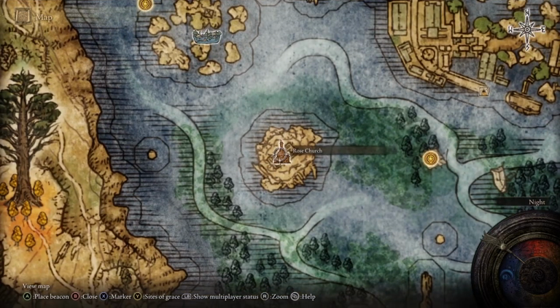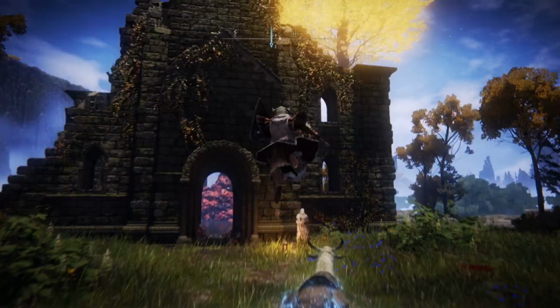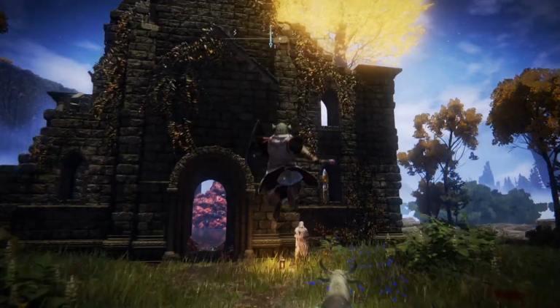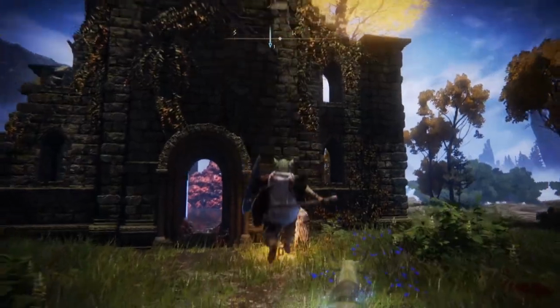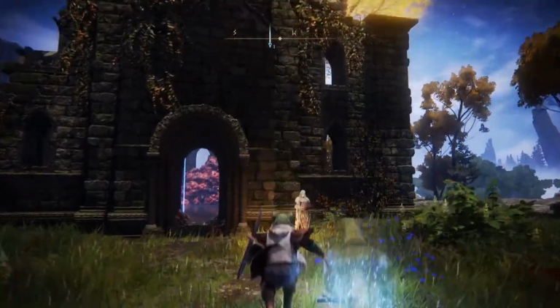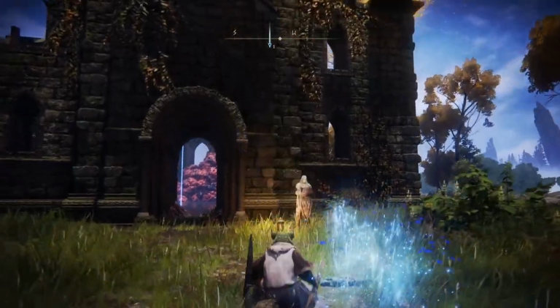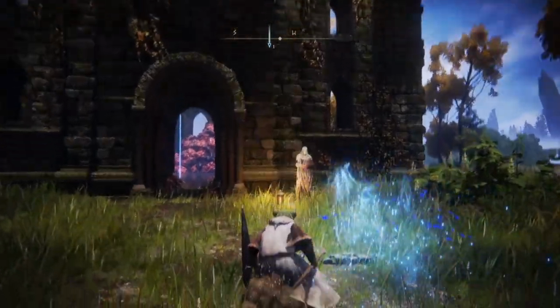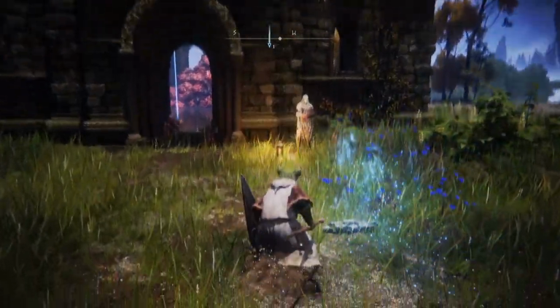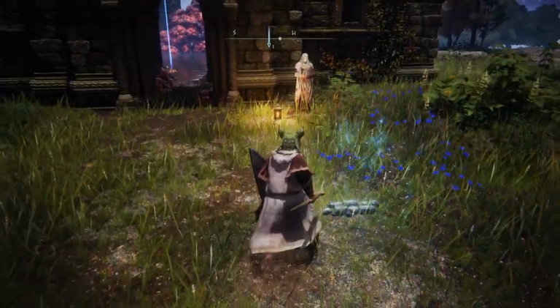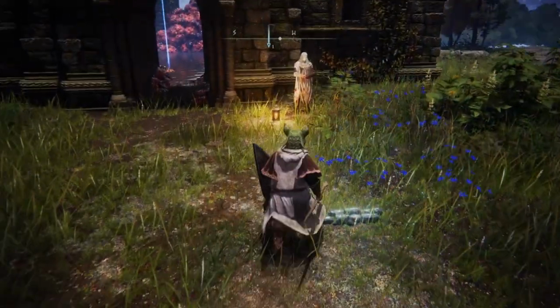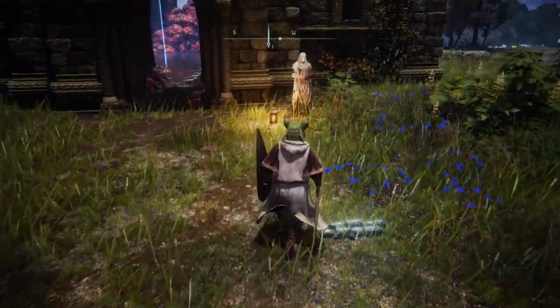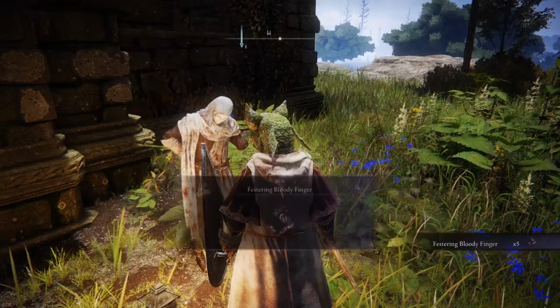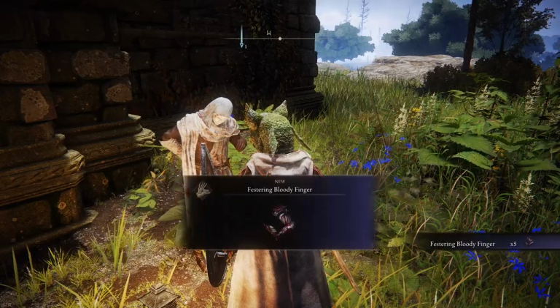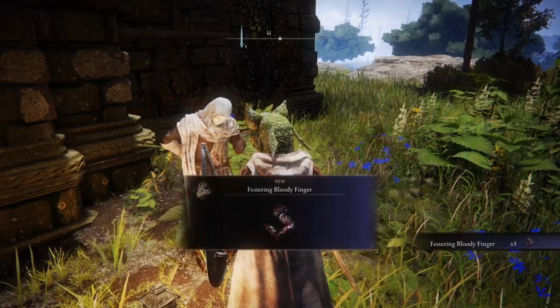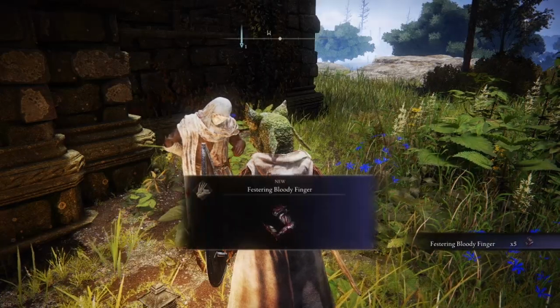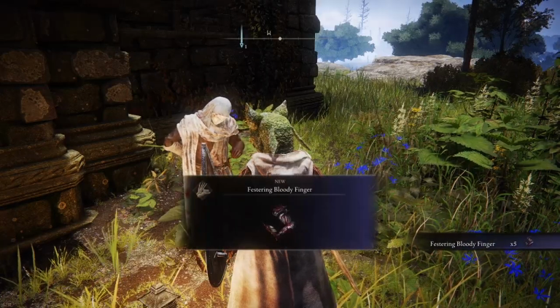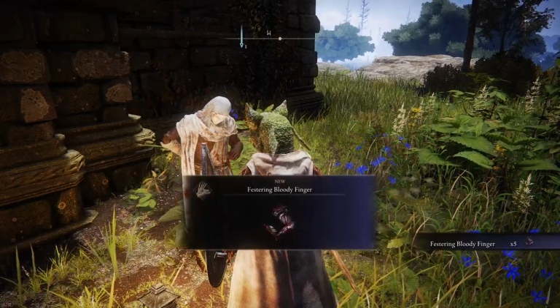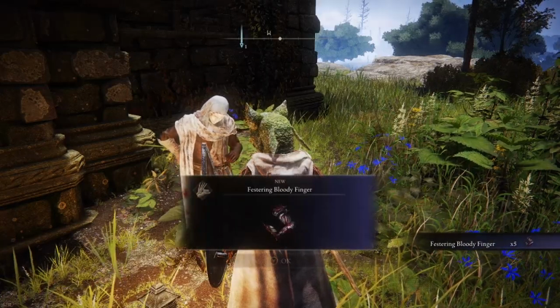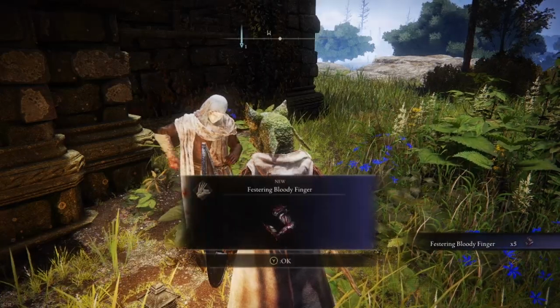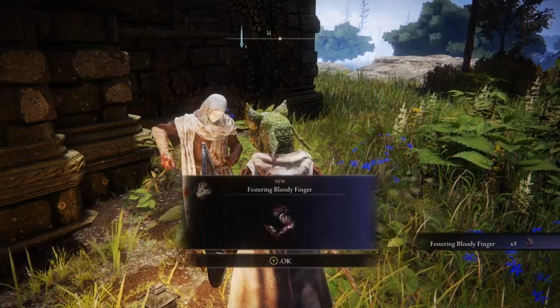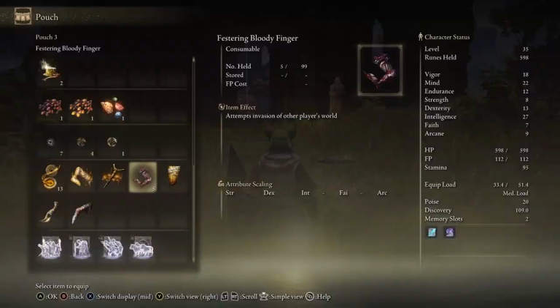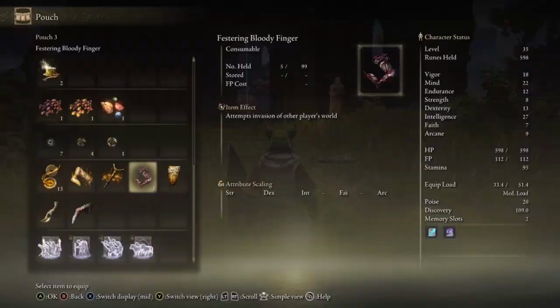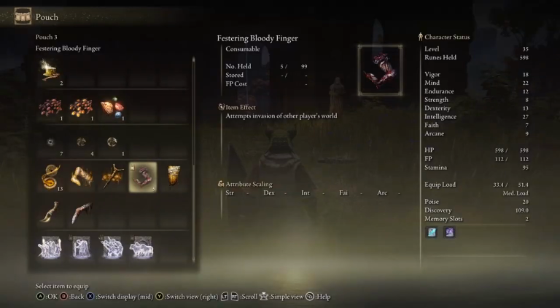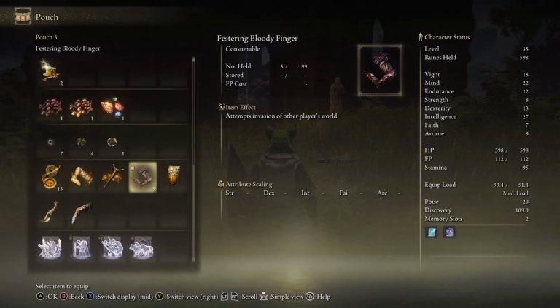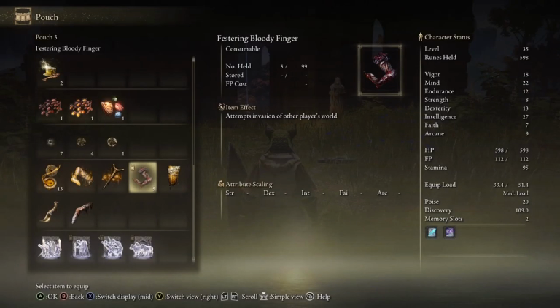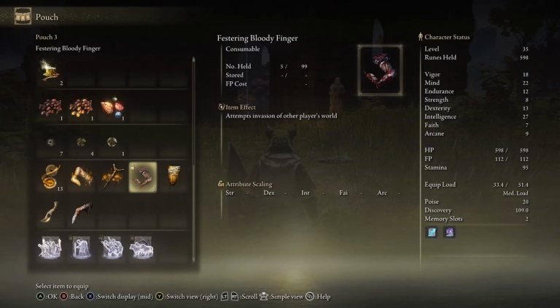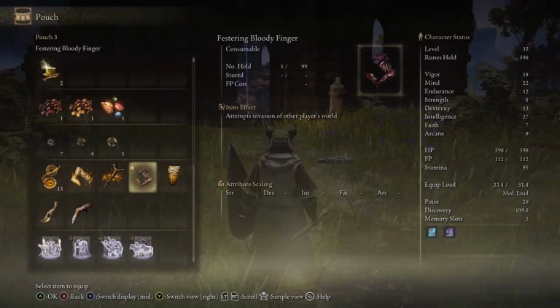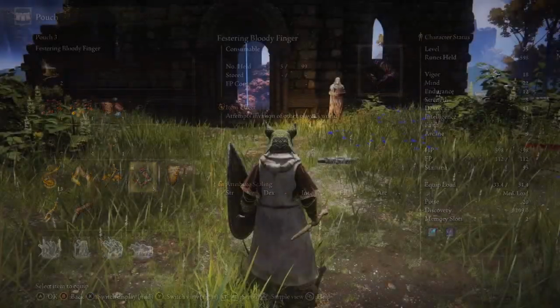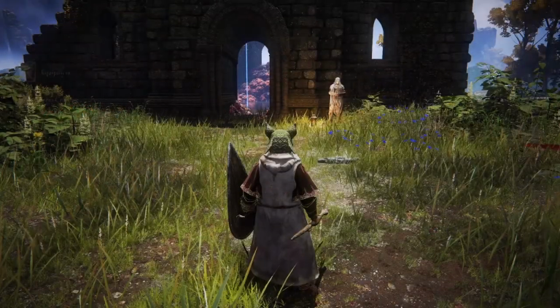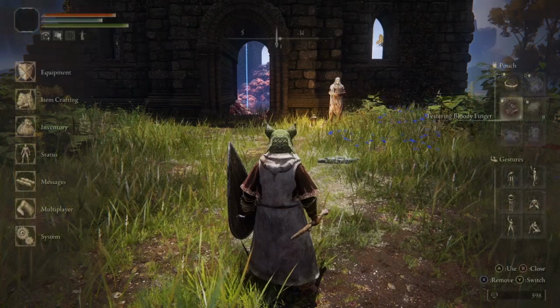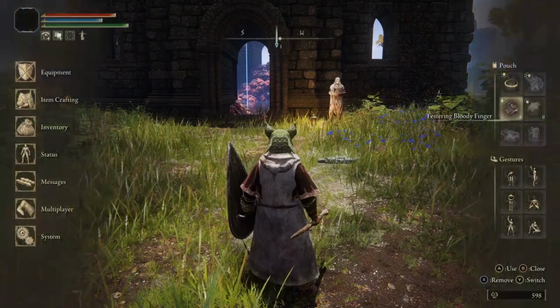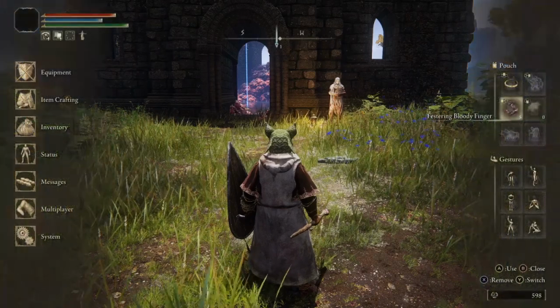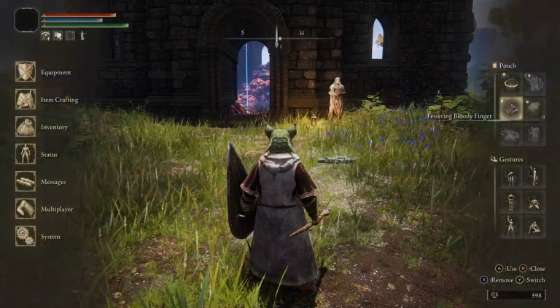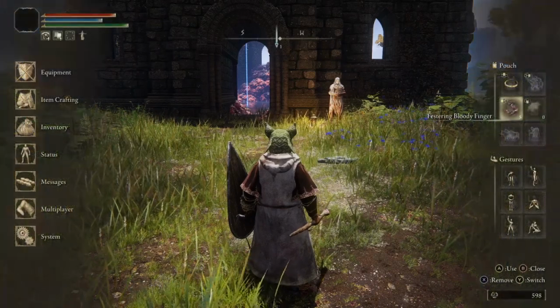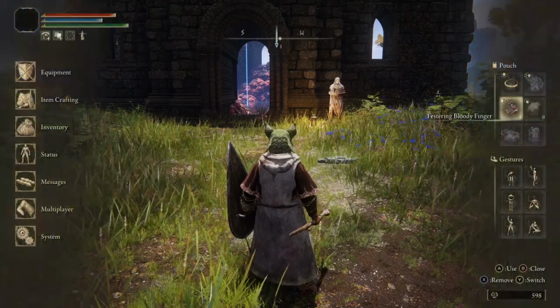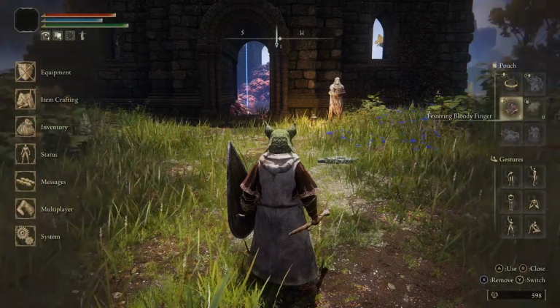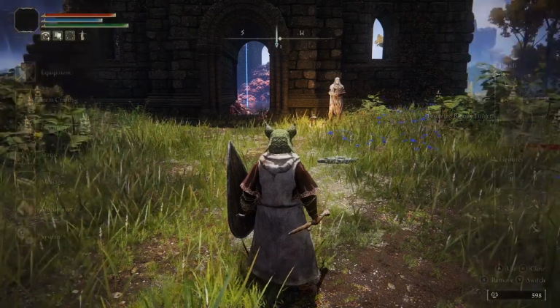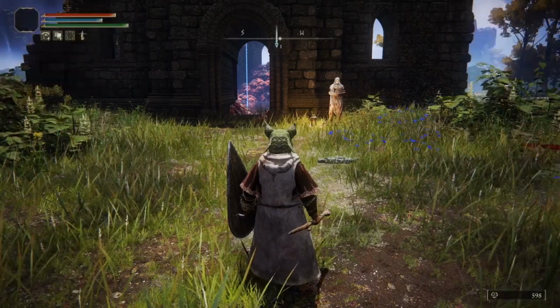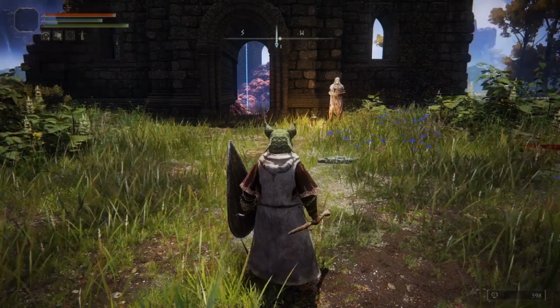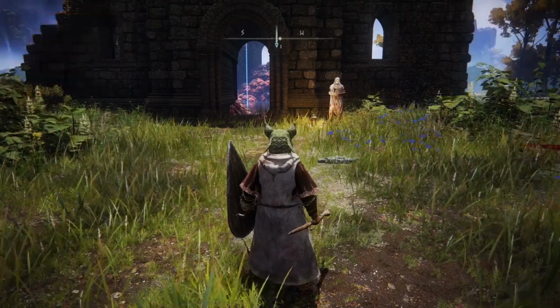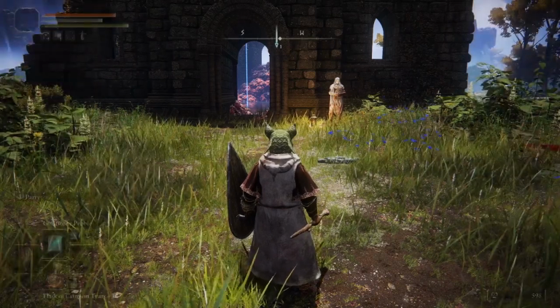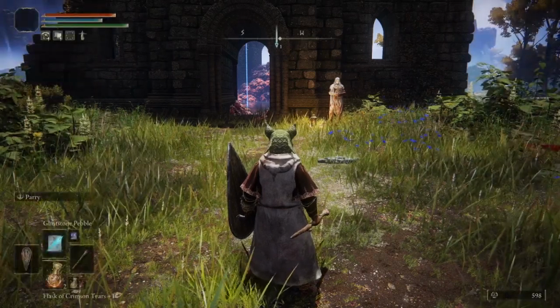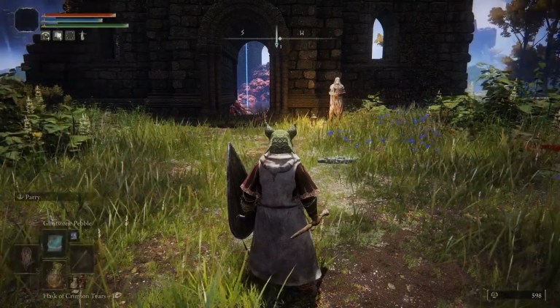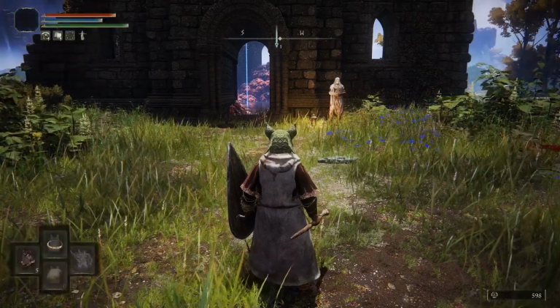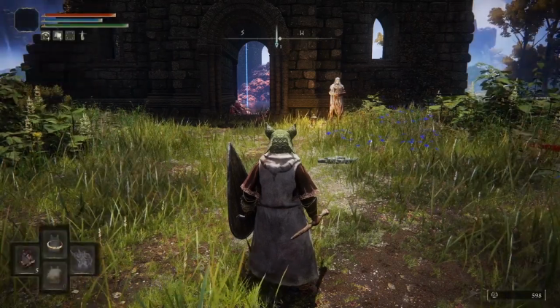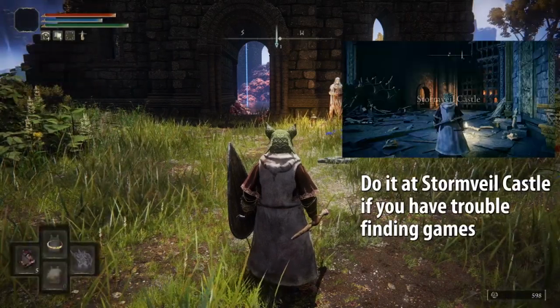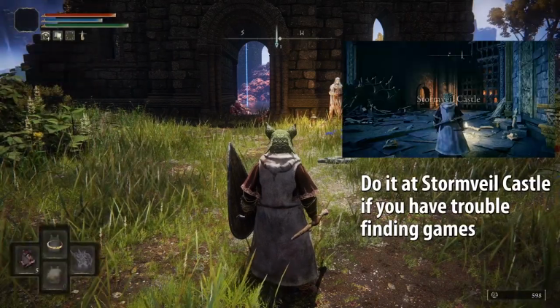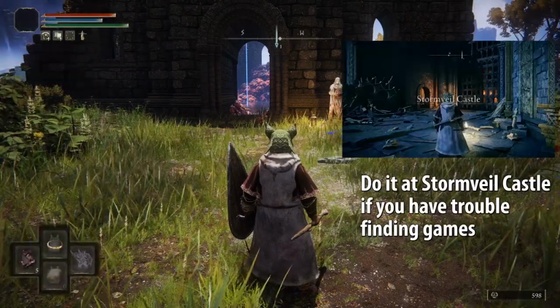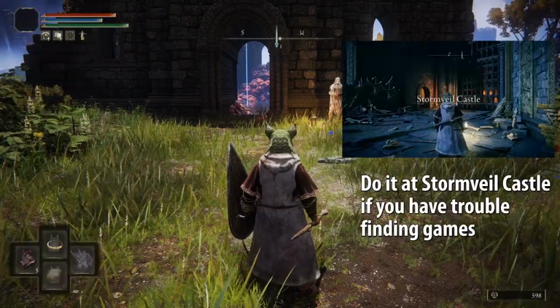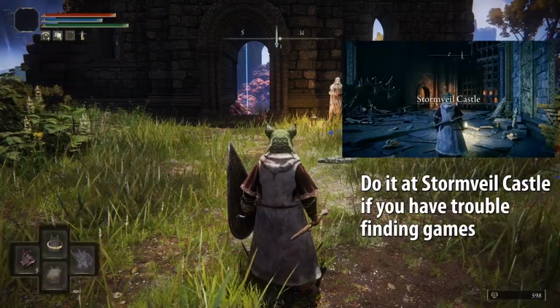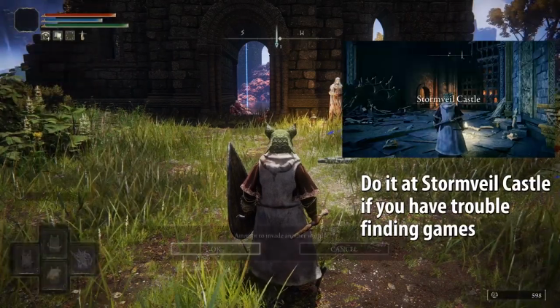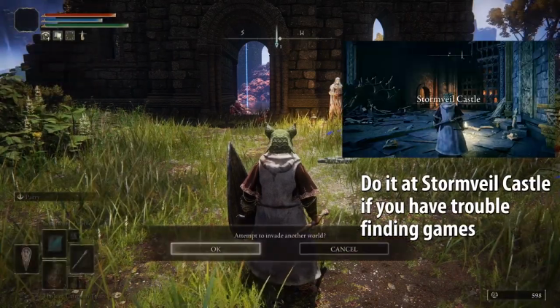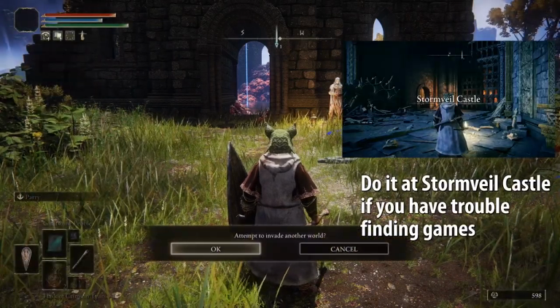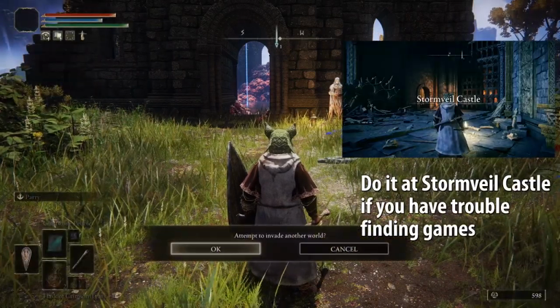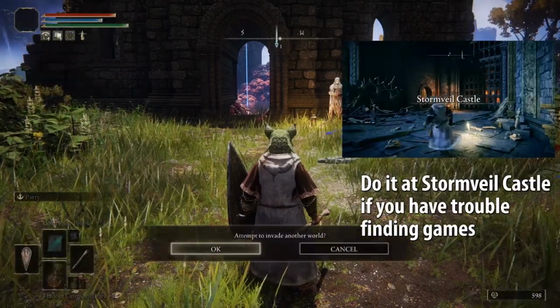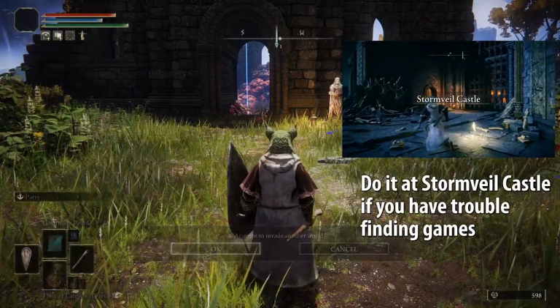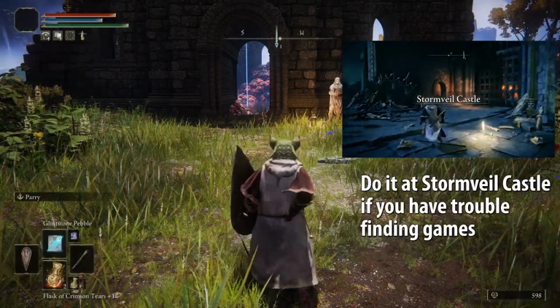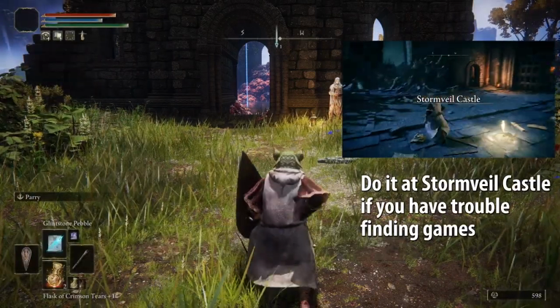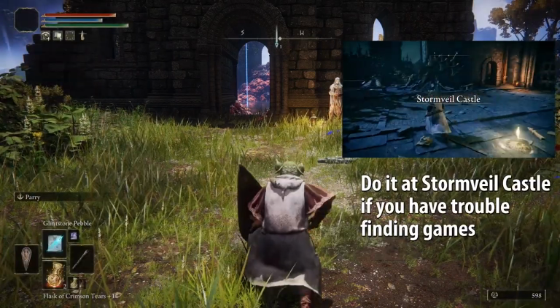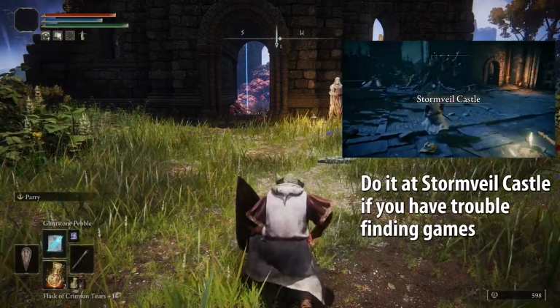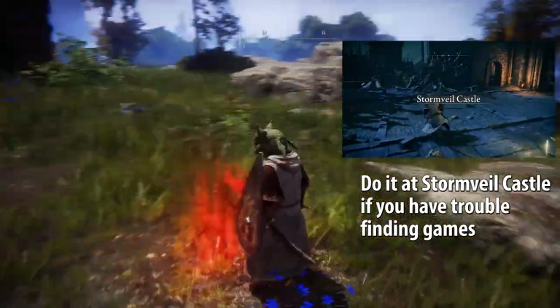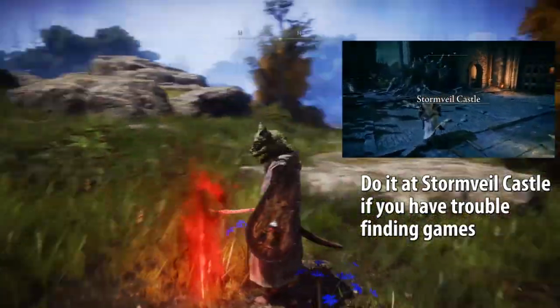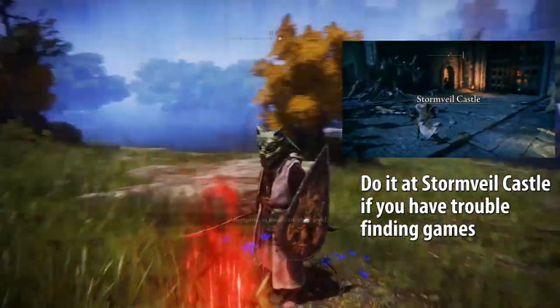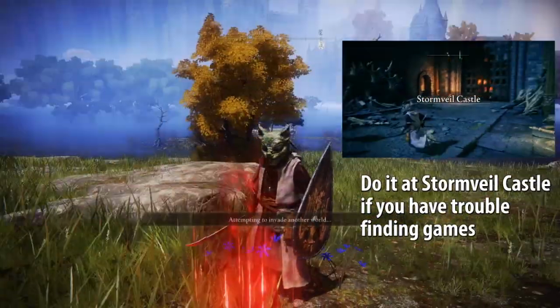Talk to the masked guy, who gives you Fester and Bloody Finger. Invade three people's games using his finger. You don't need to kill them, so don't worry about whether you win or lose your fights.